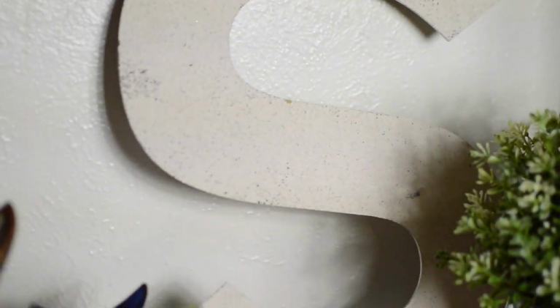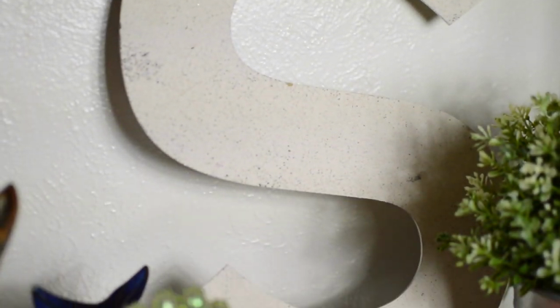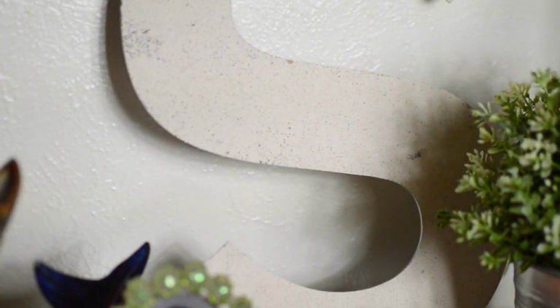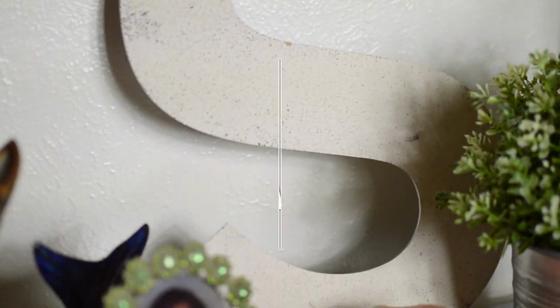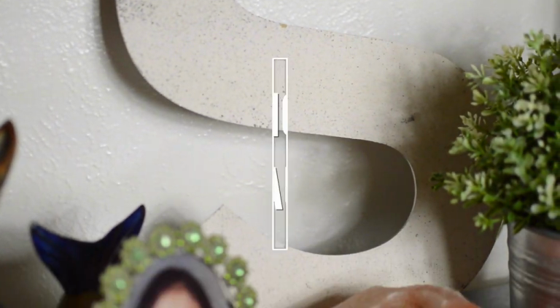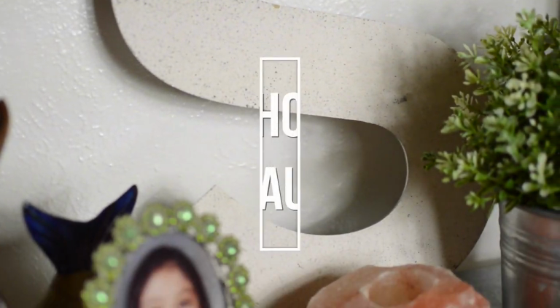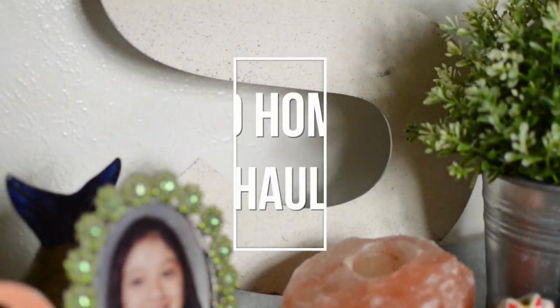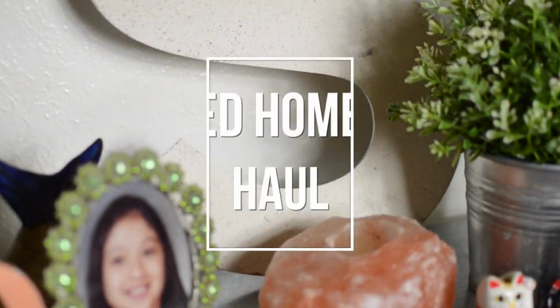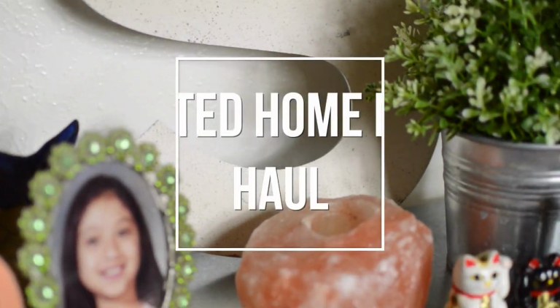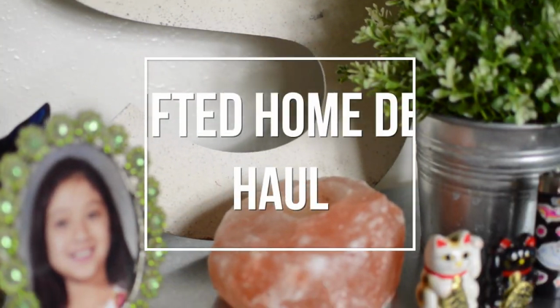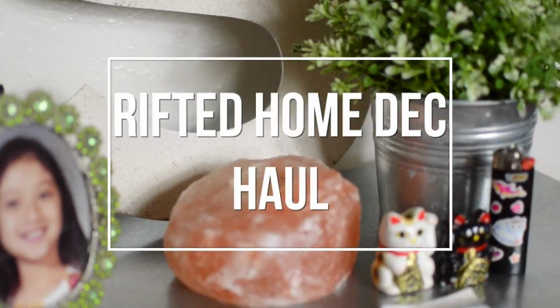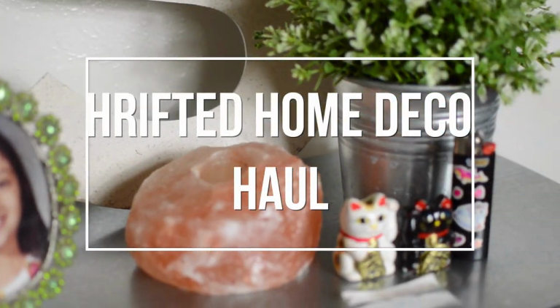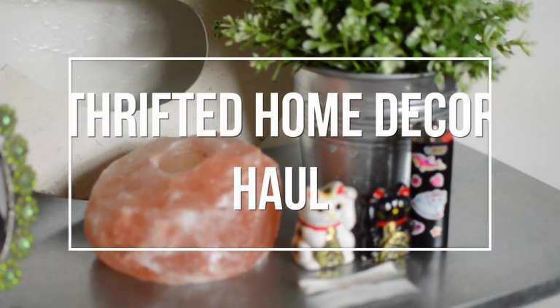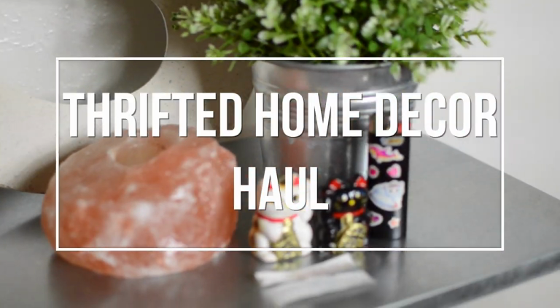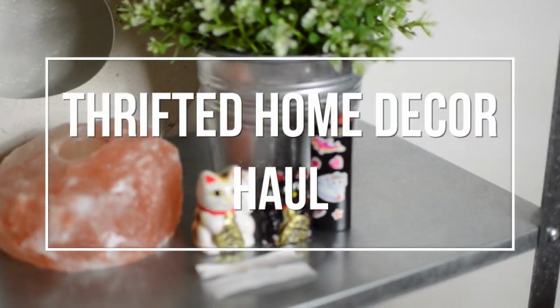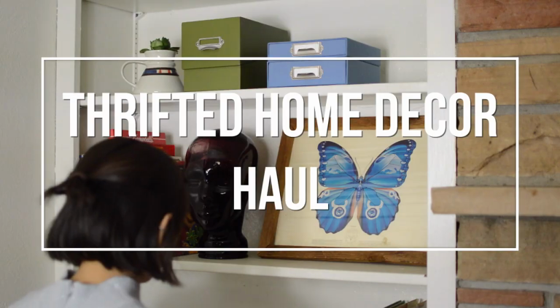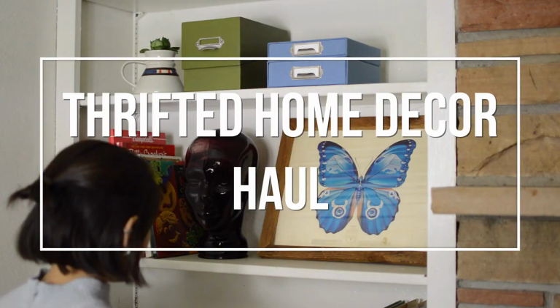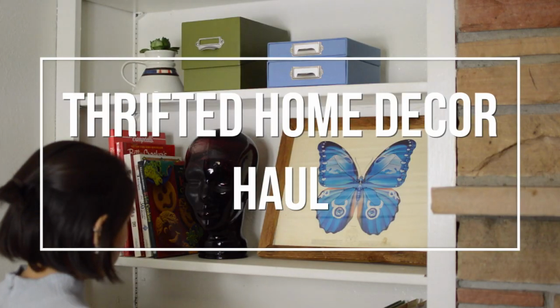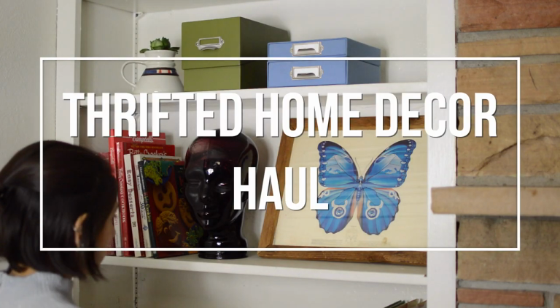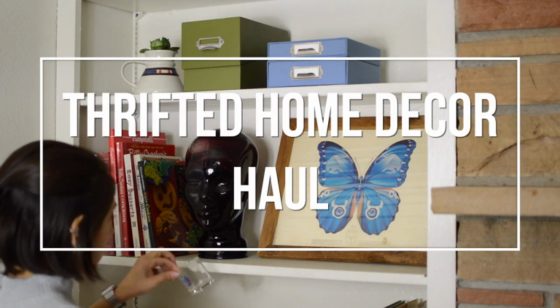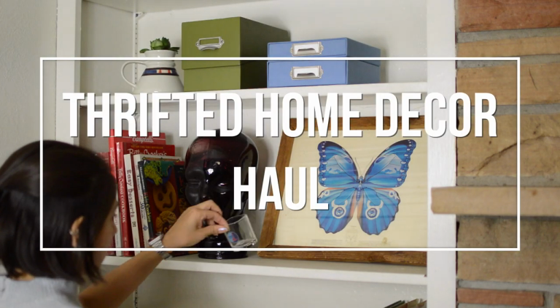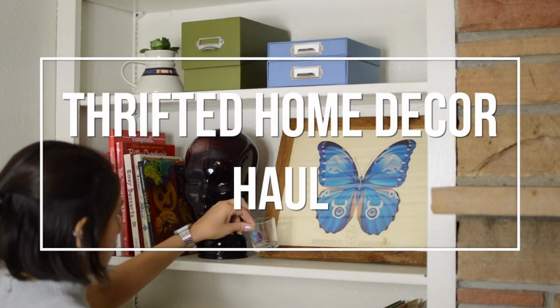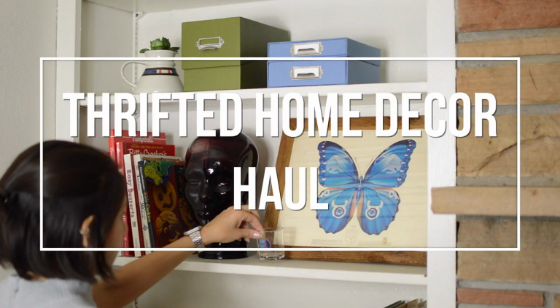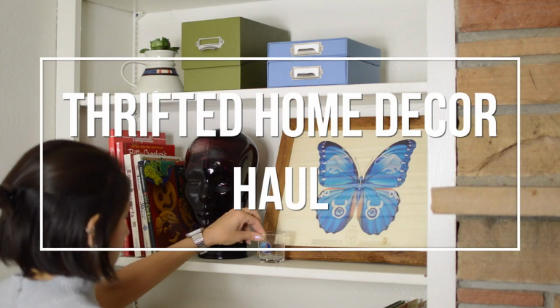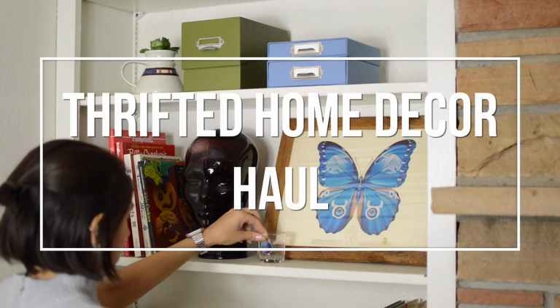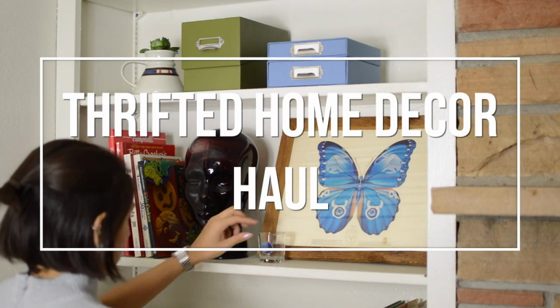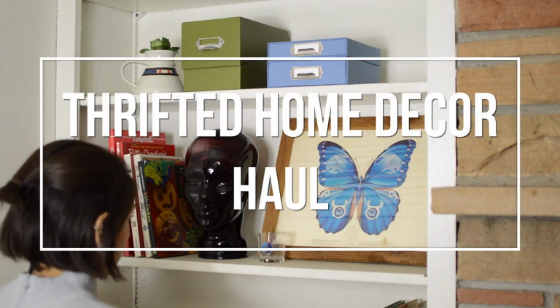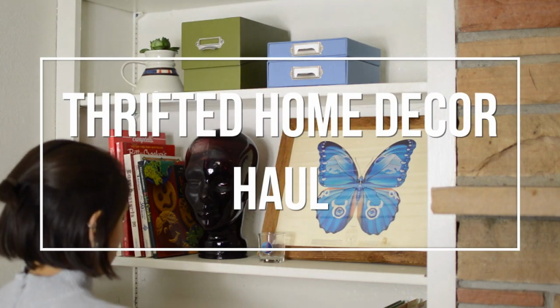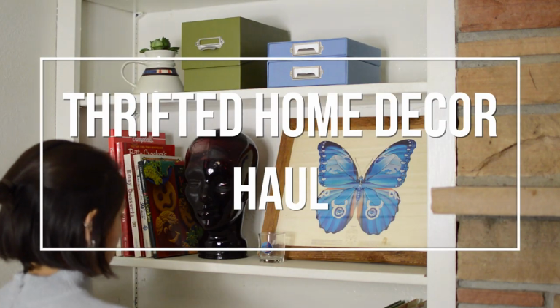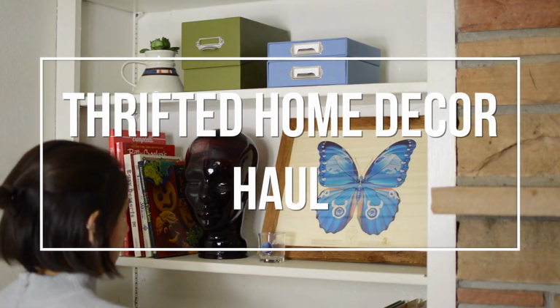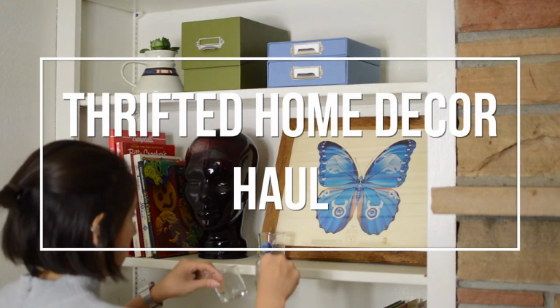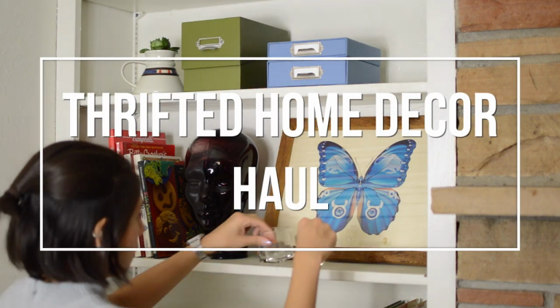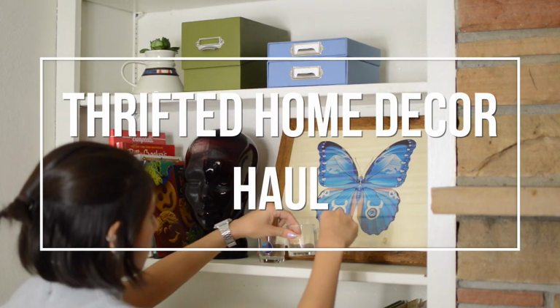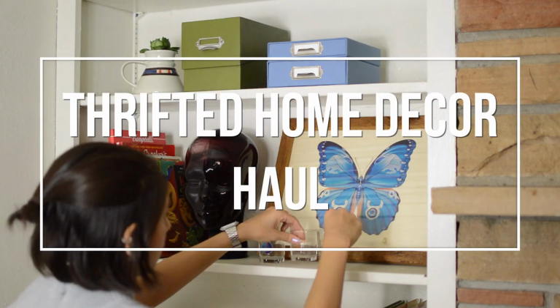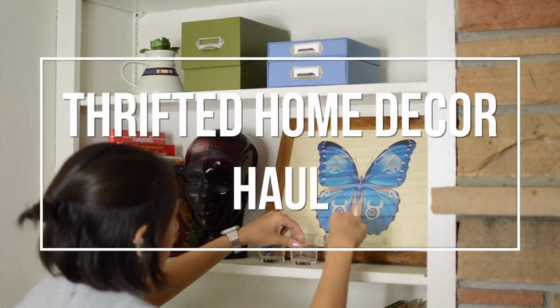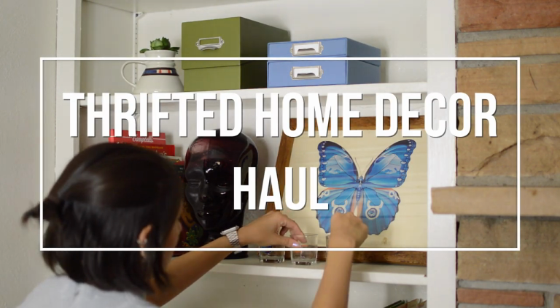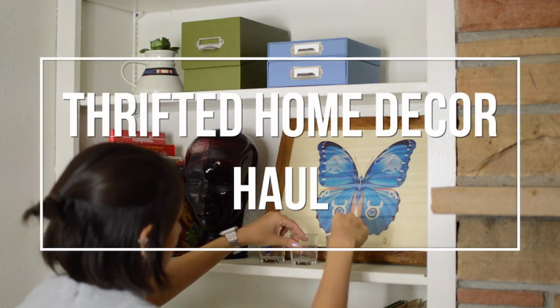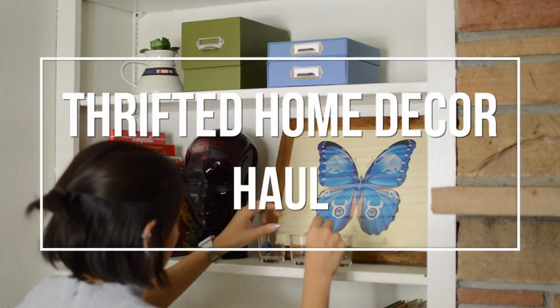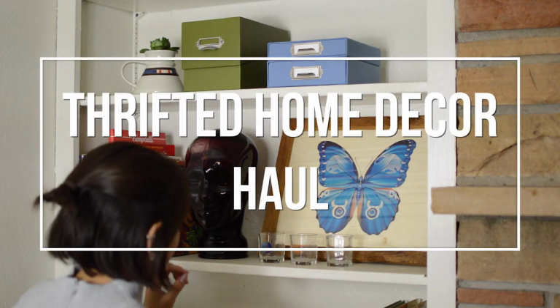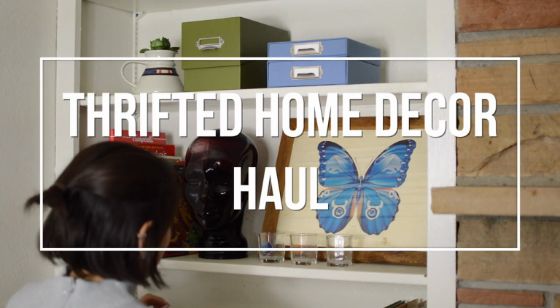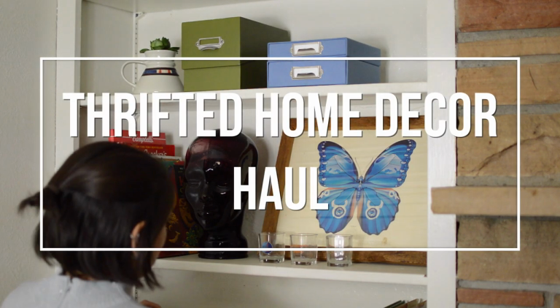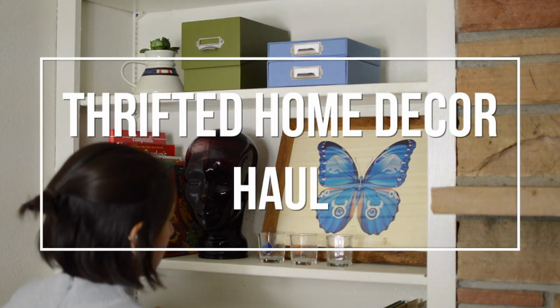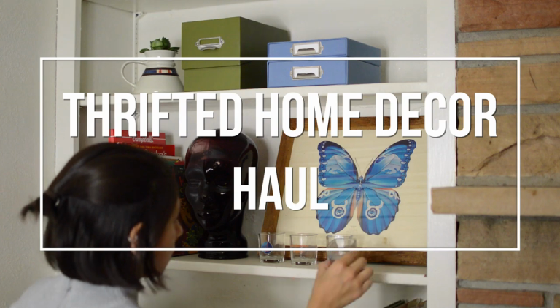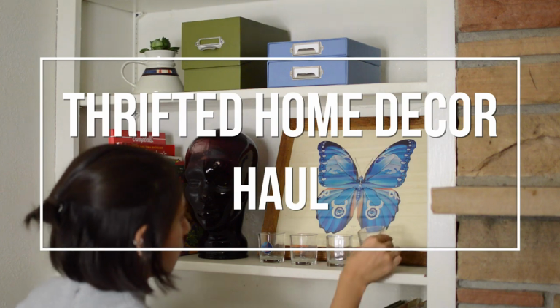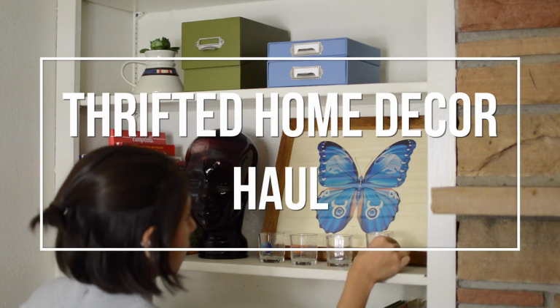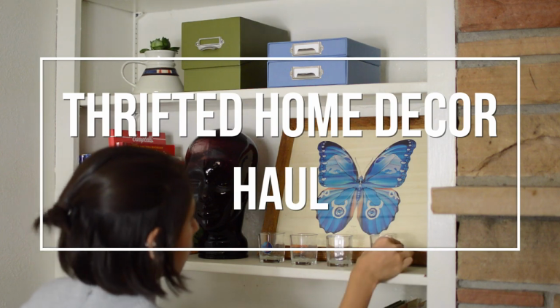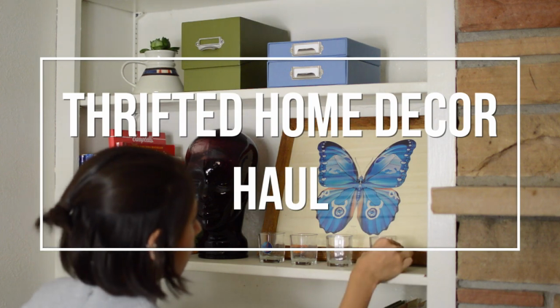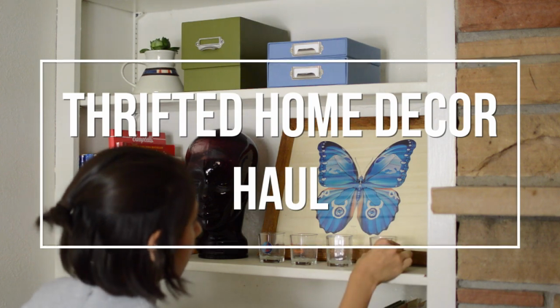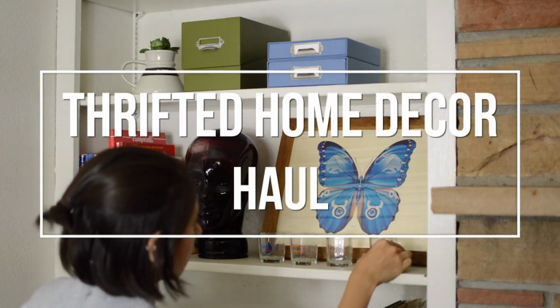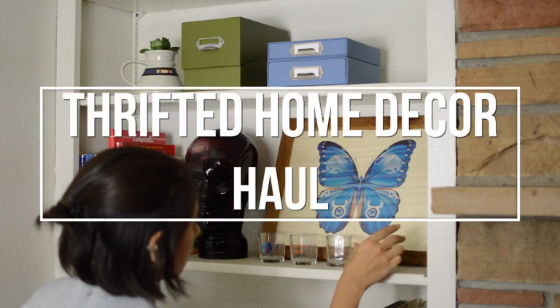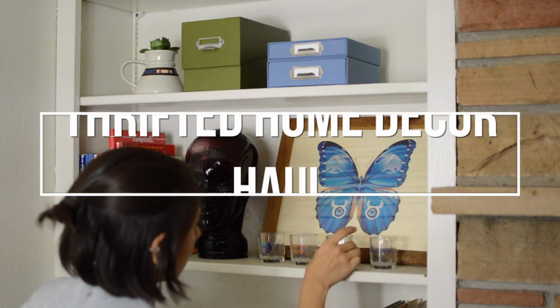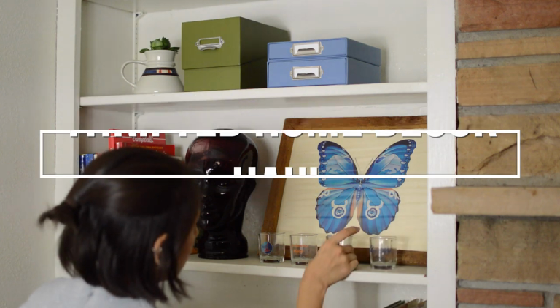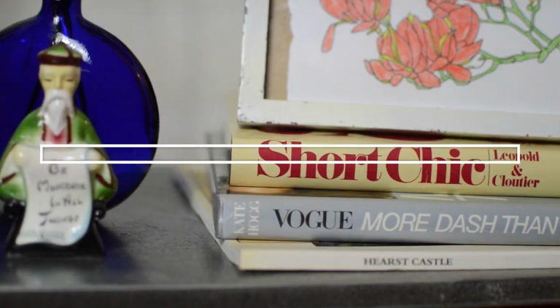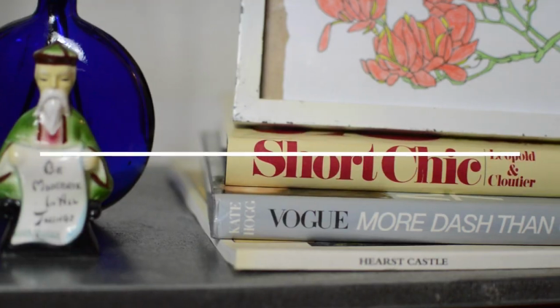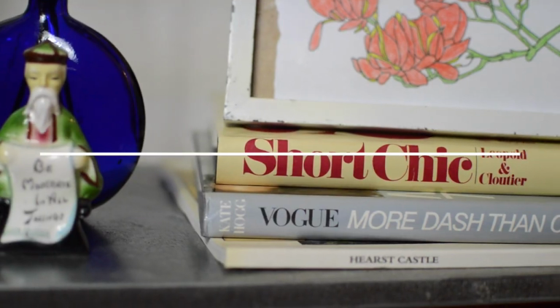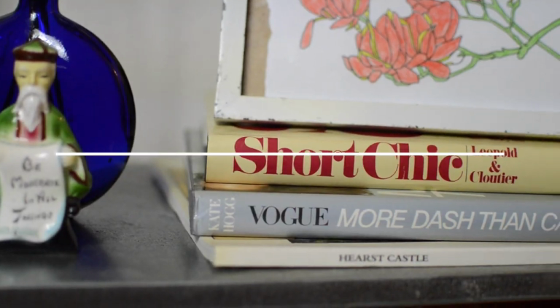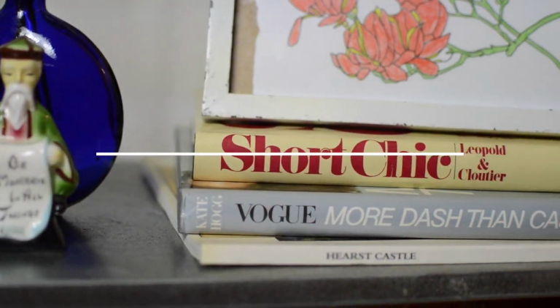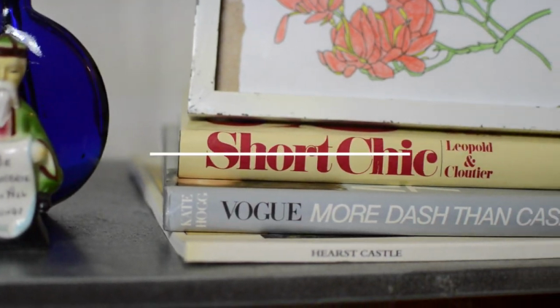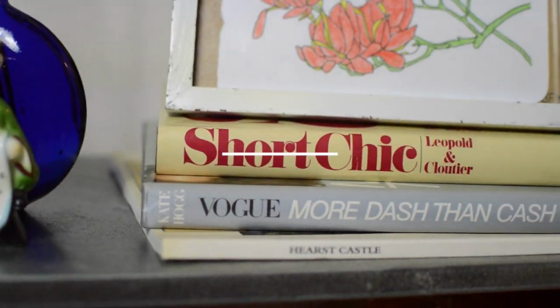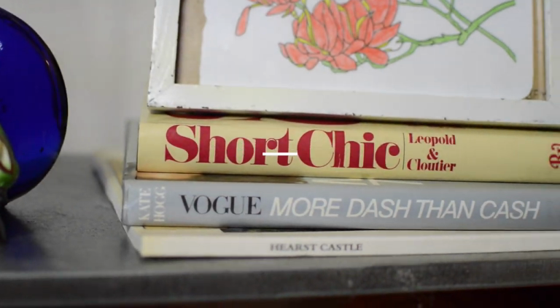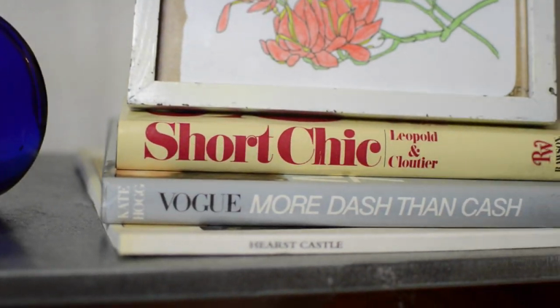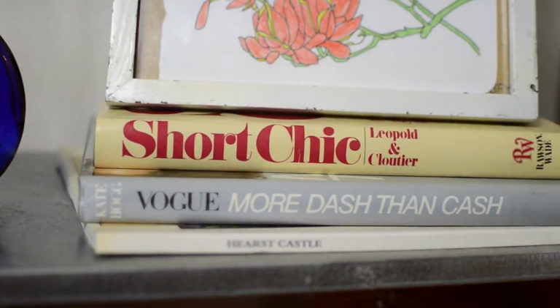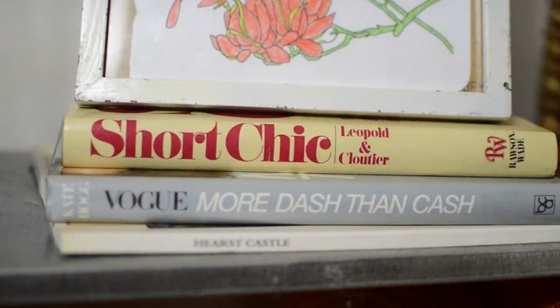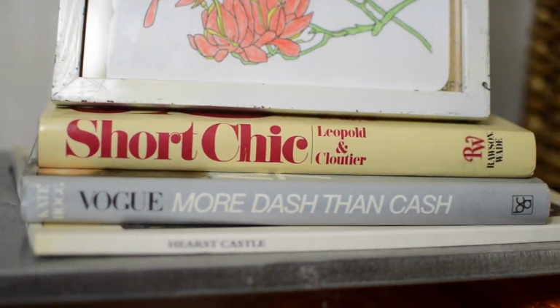Welcome back to another thrifted home decor video. This time it is a haul and I'm going to share with you guys some of my recent finds.